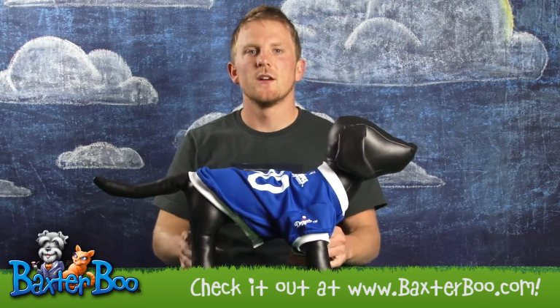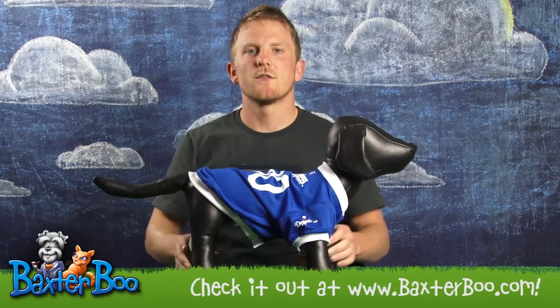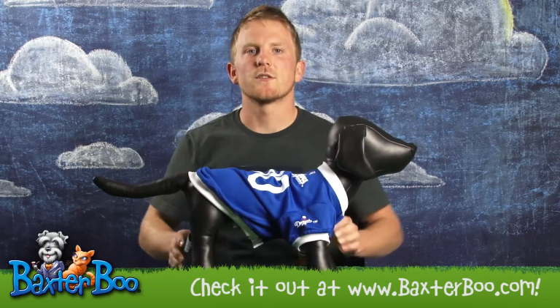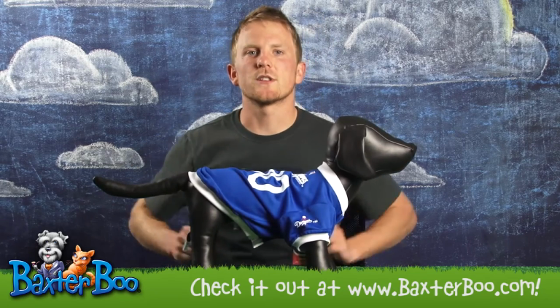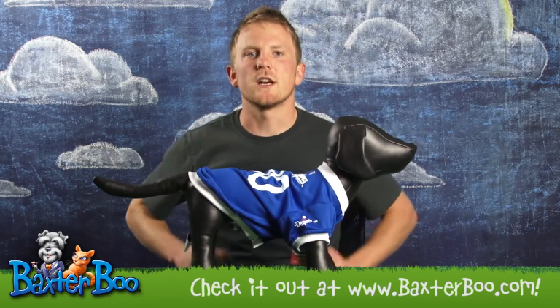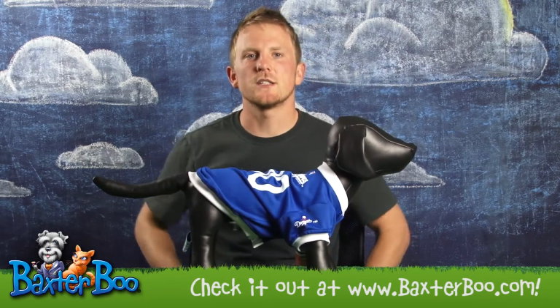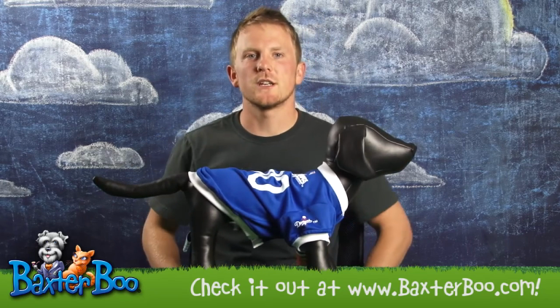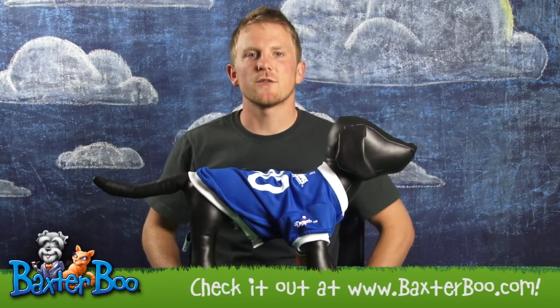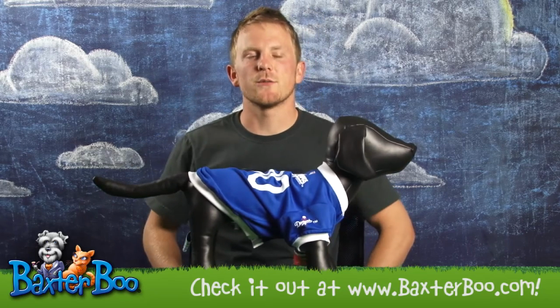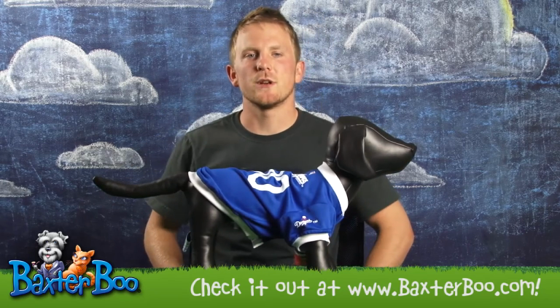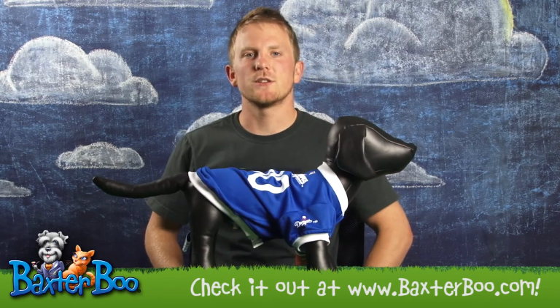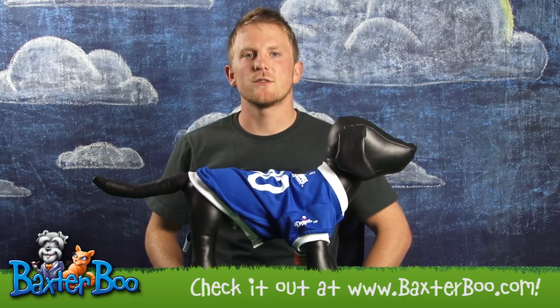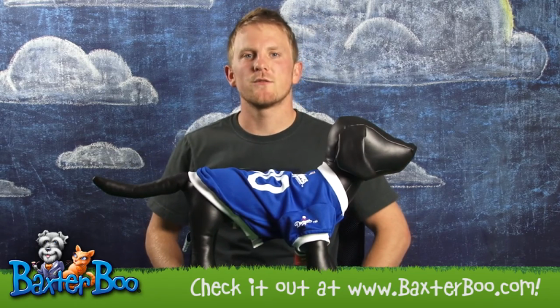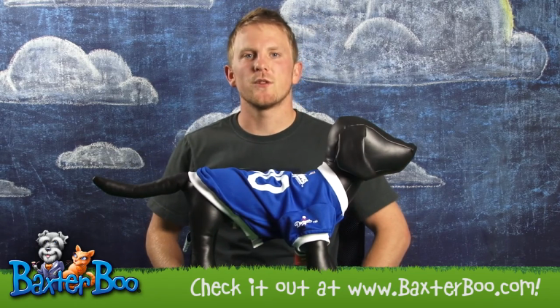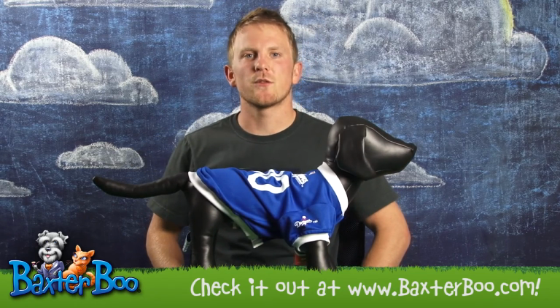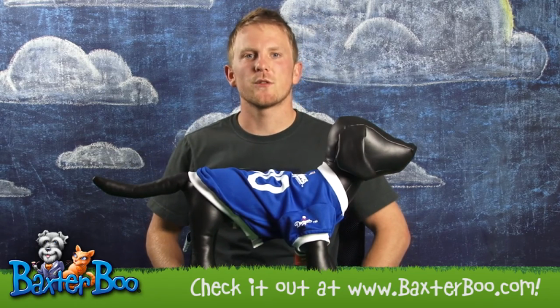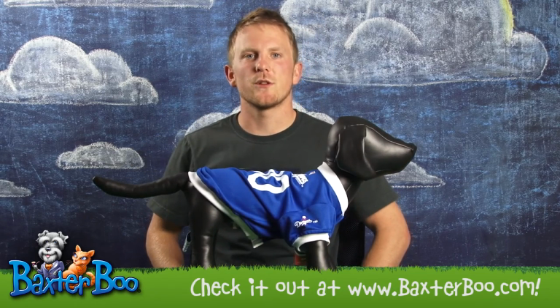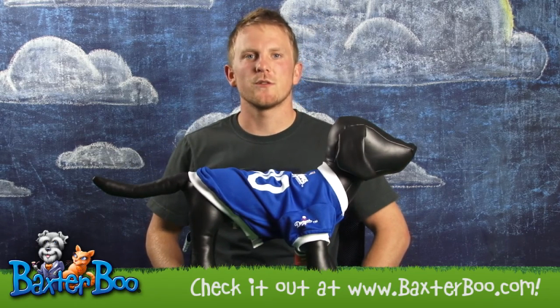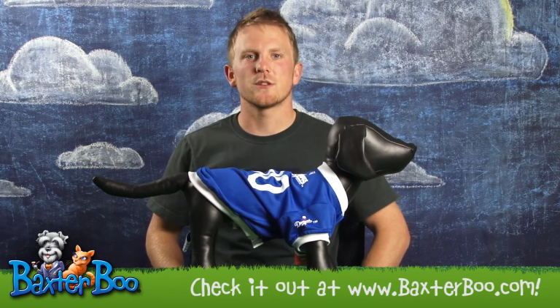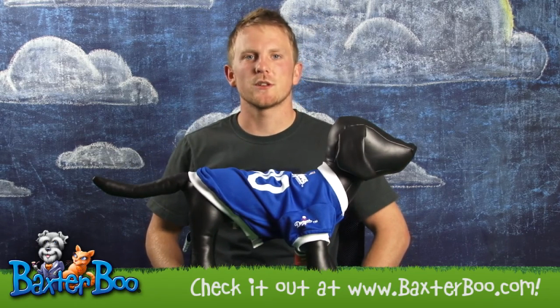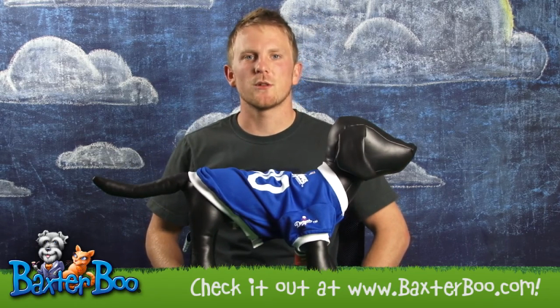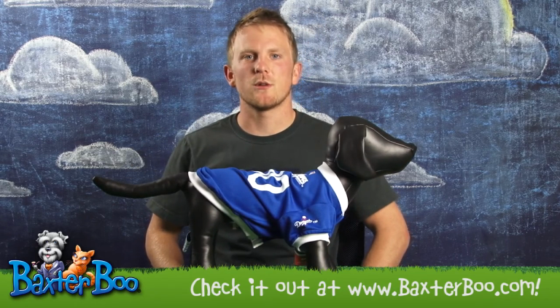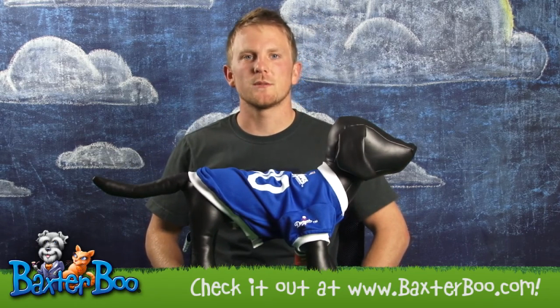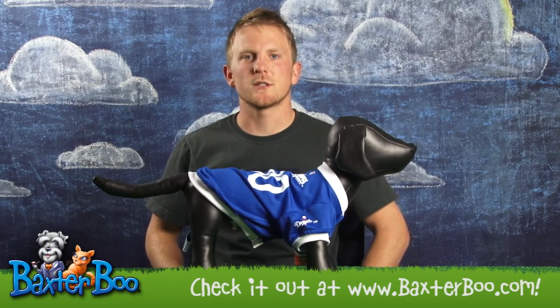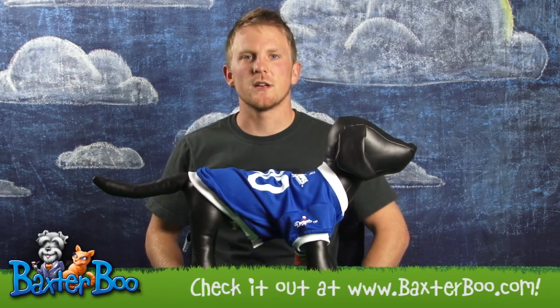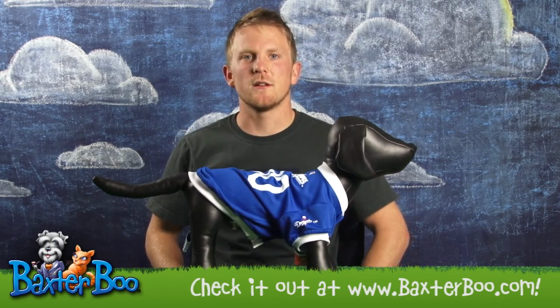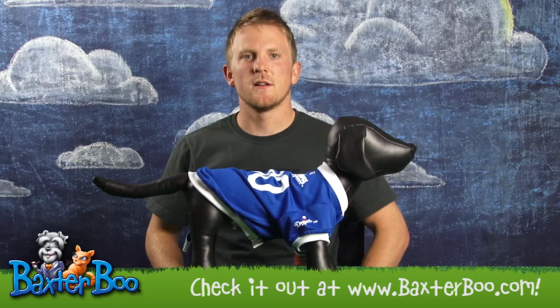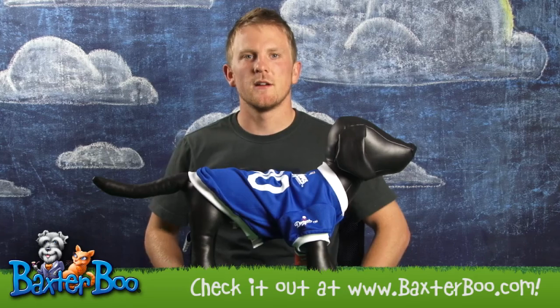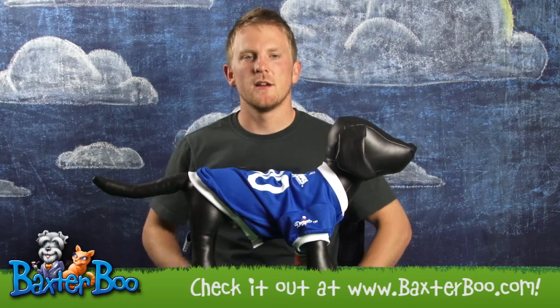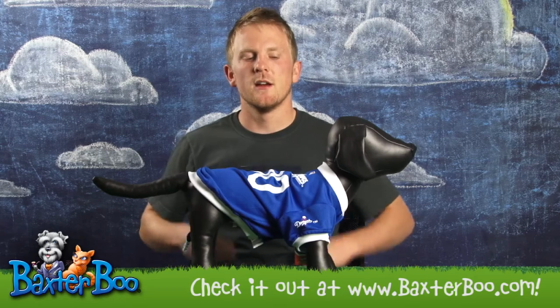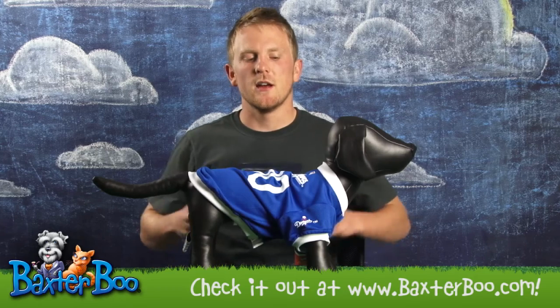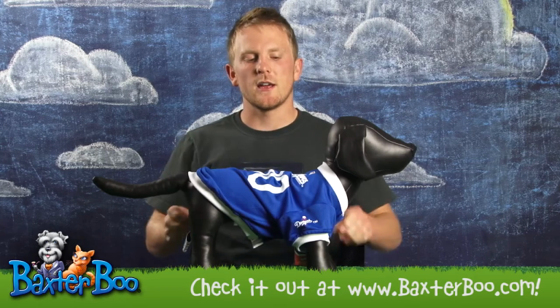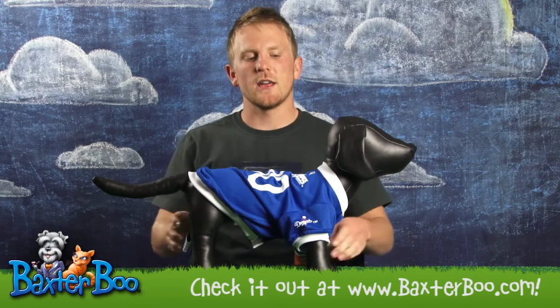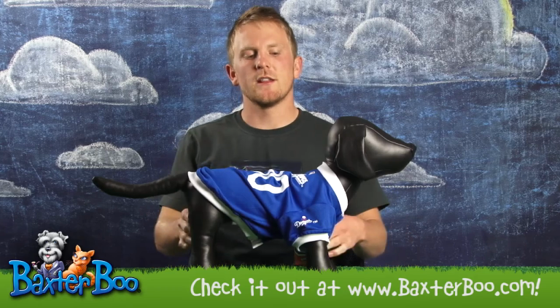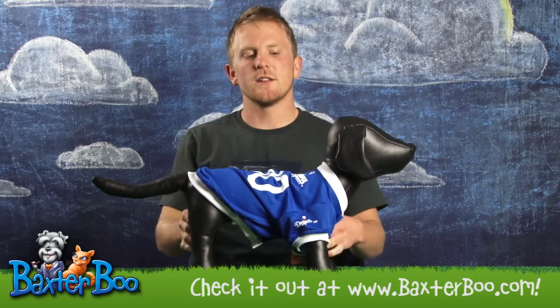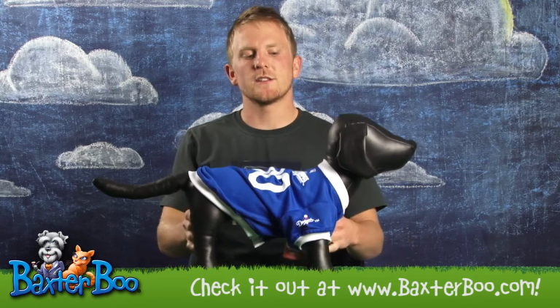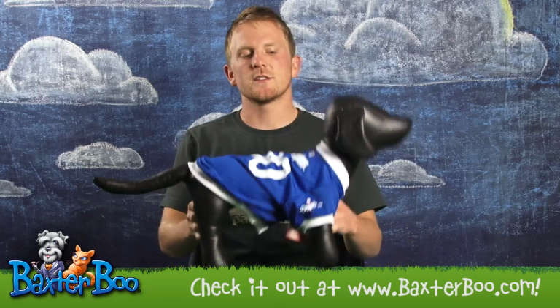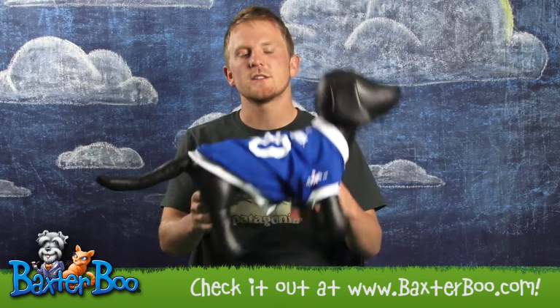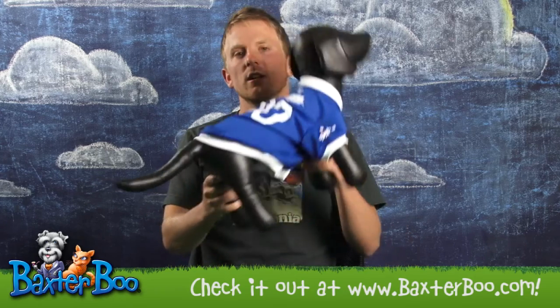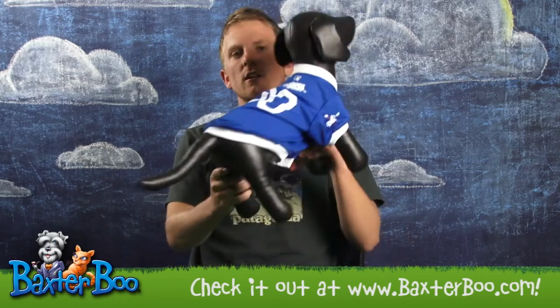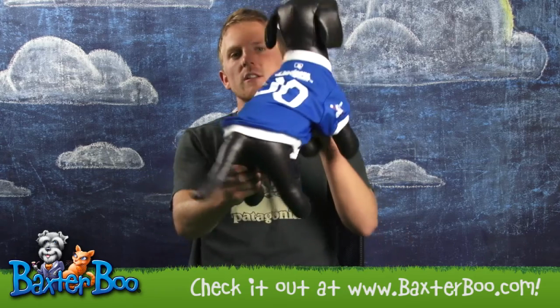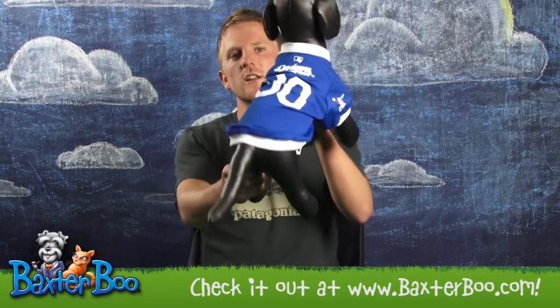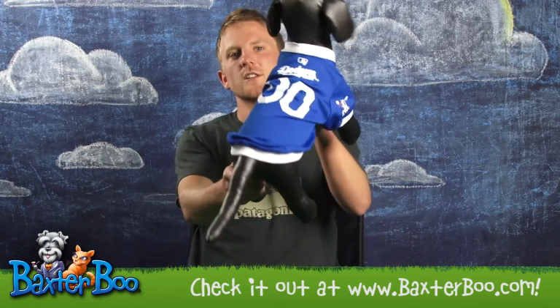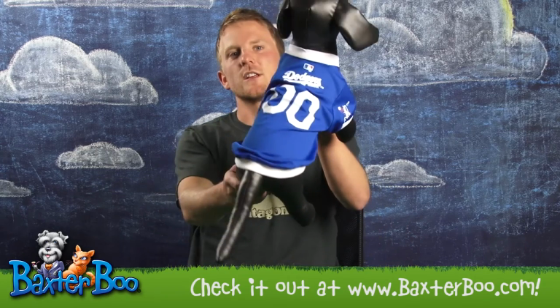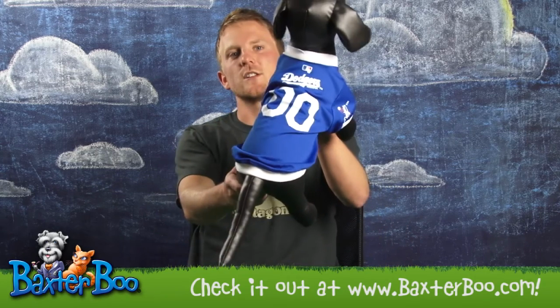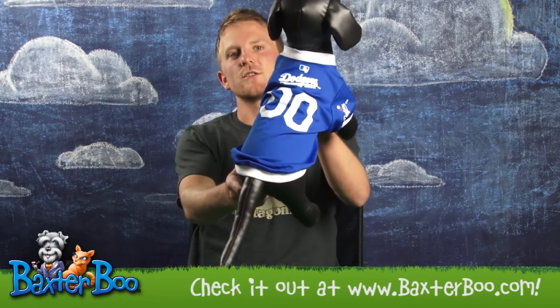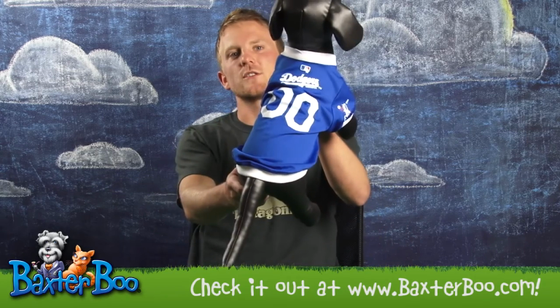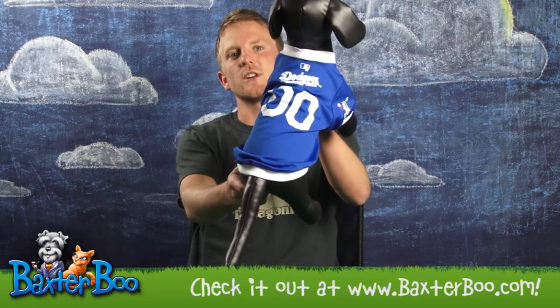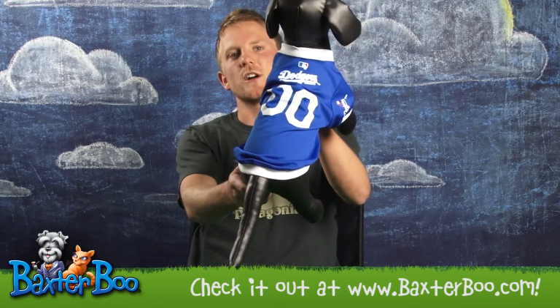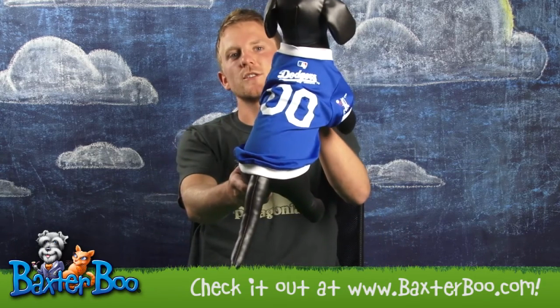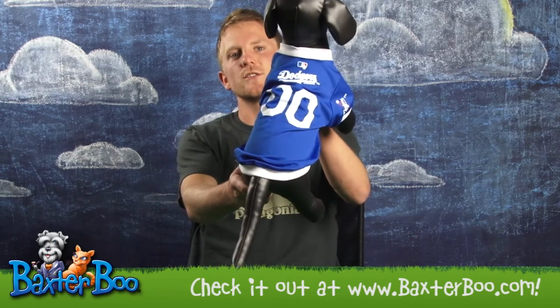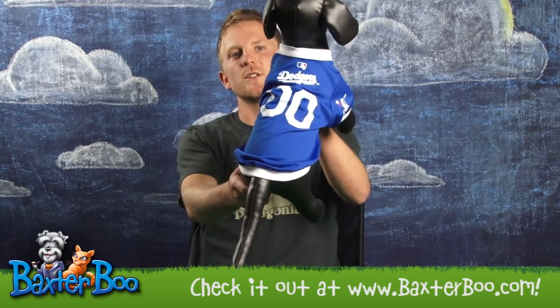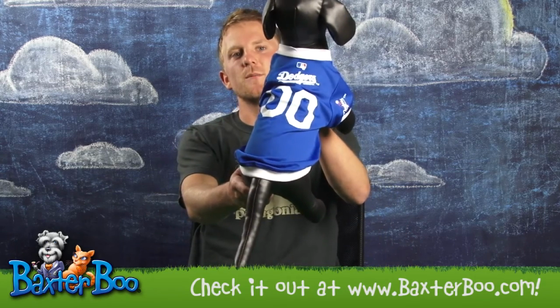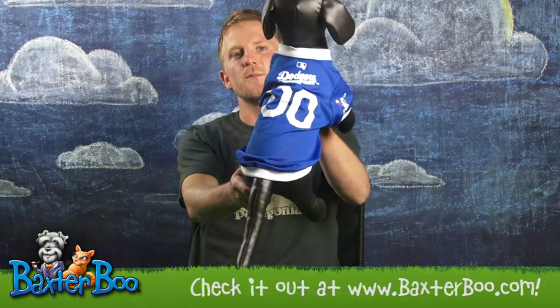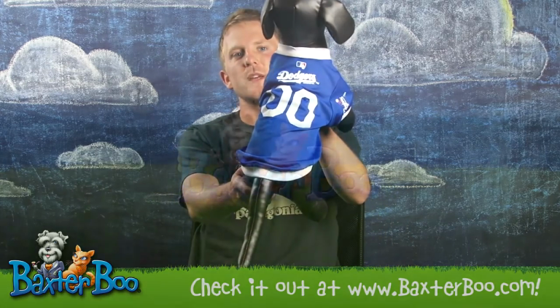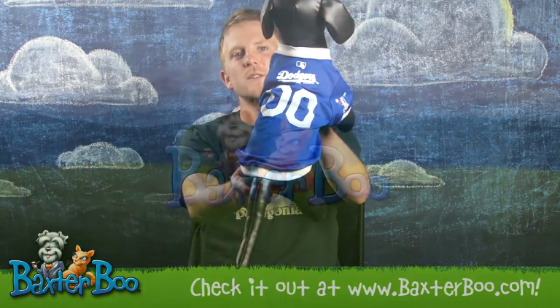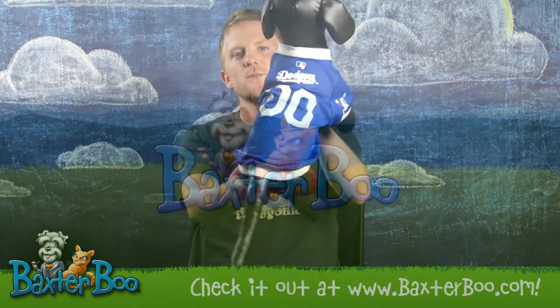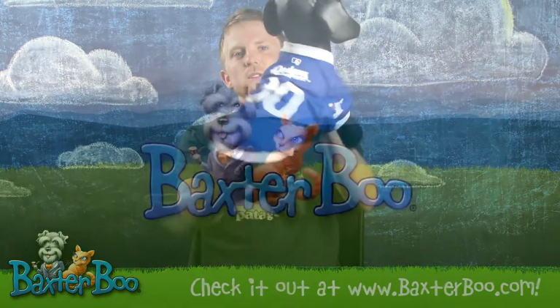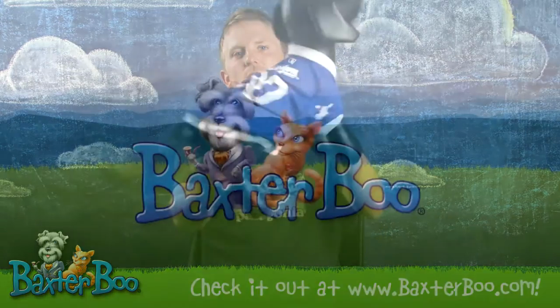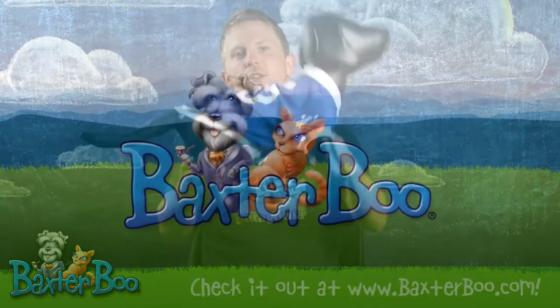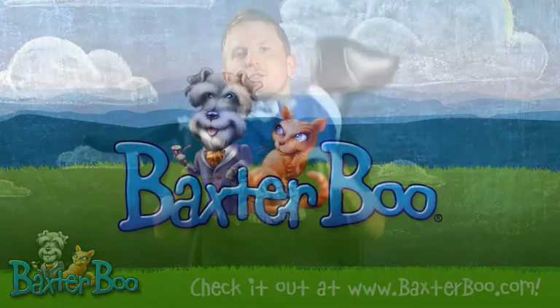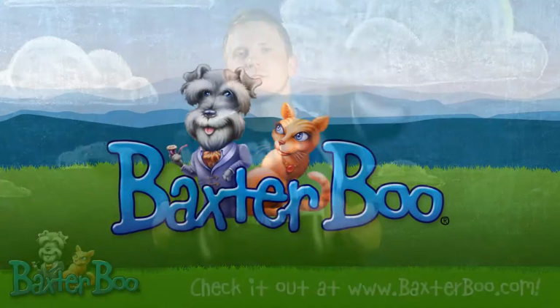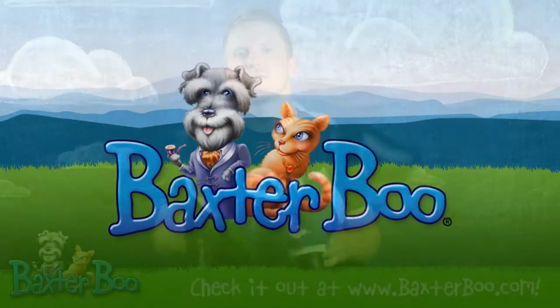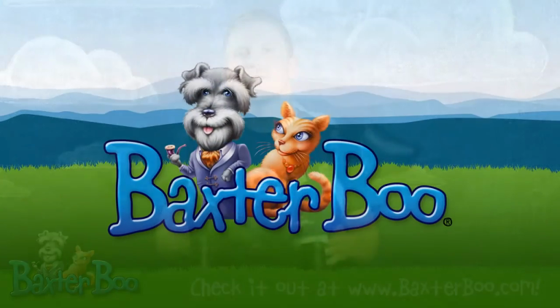For sizing information, feel free to visit our website. Again, this is the Los Angeles Dodgers baseball dog jersey.